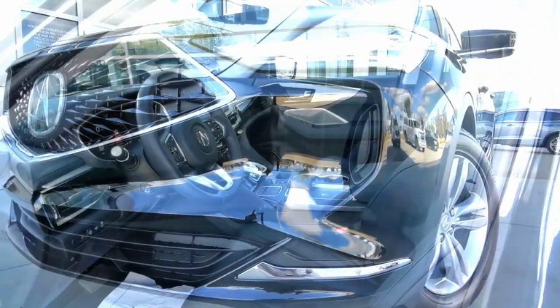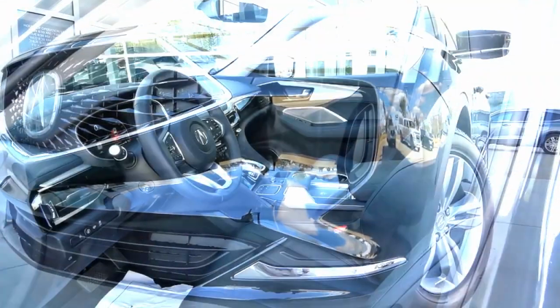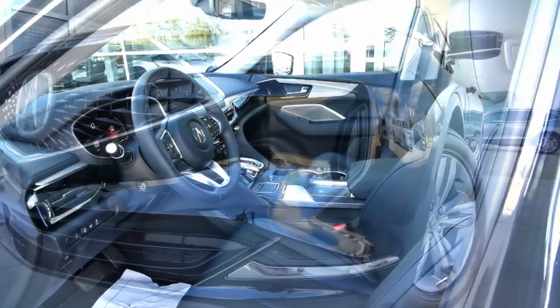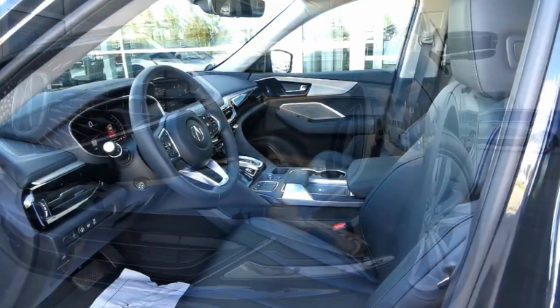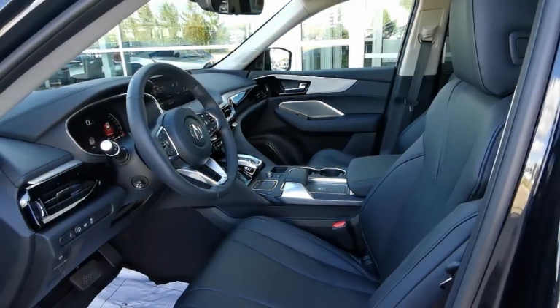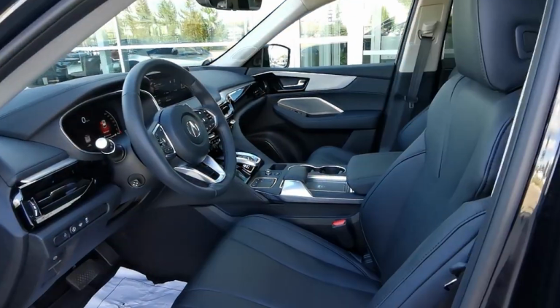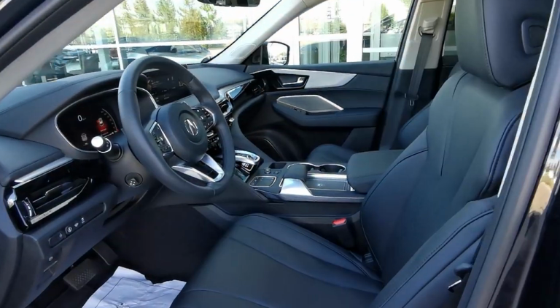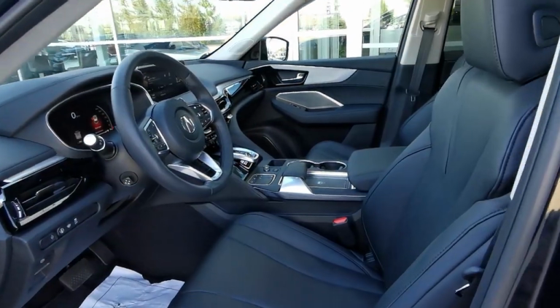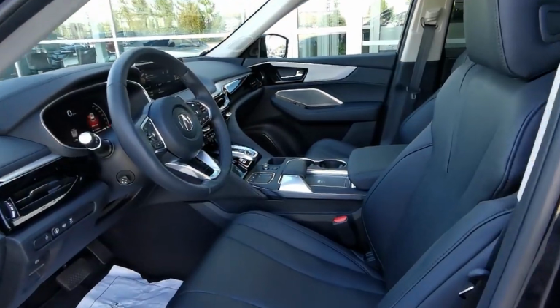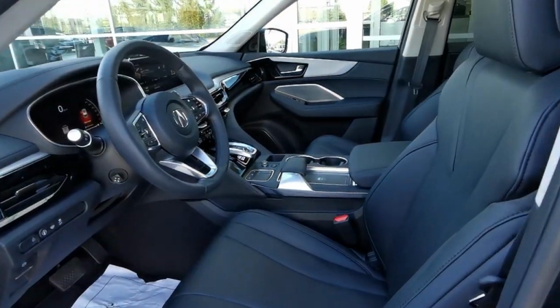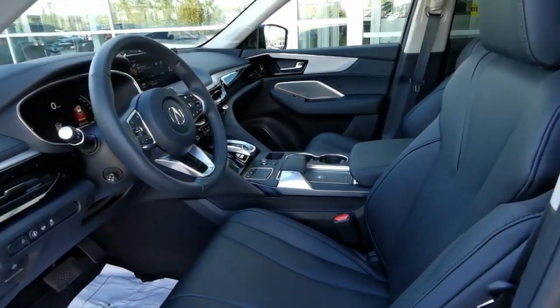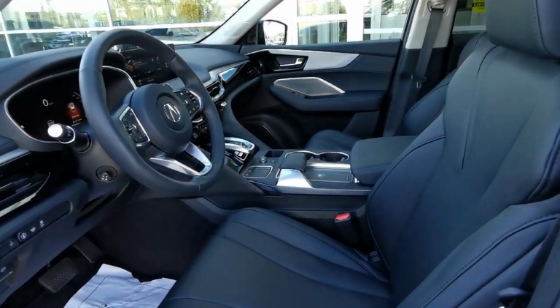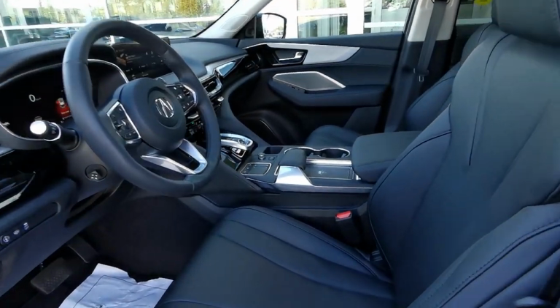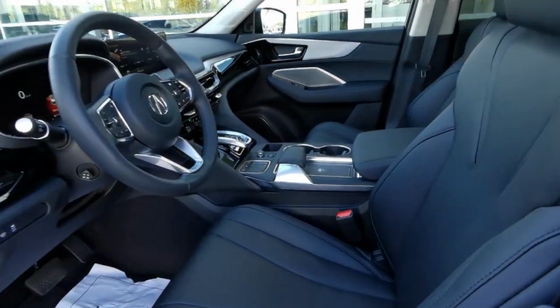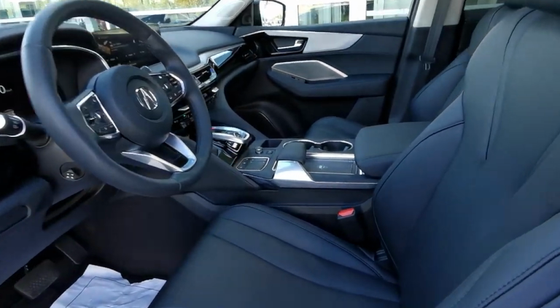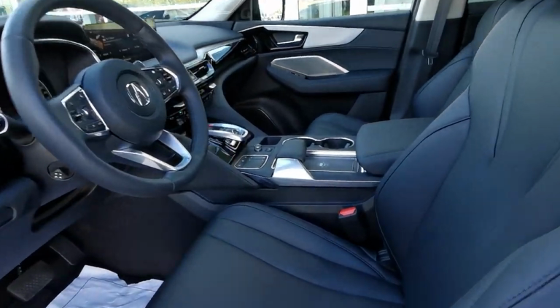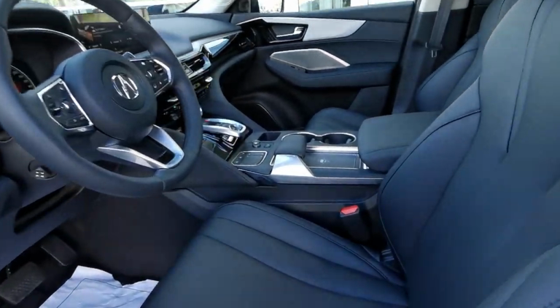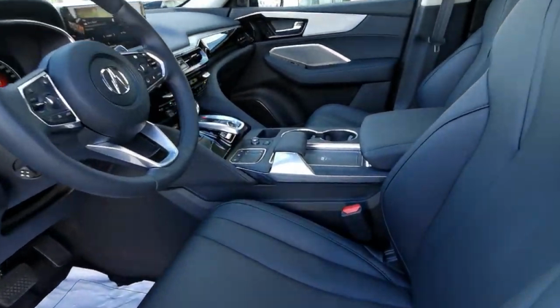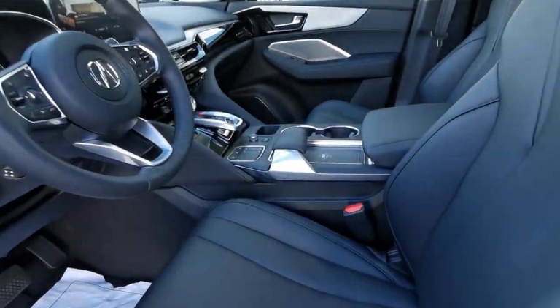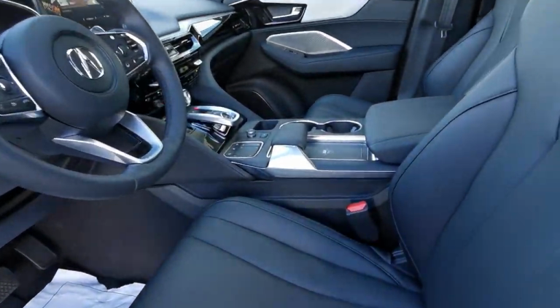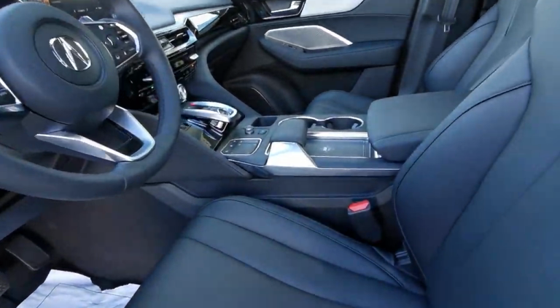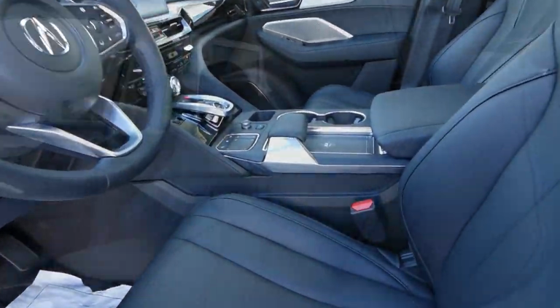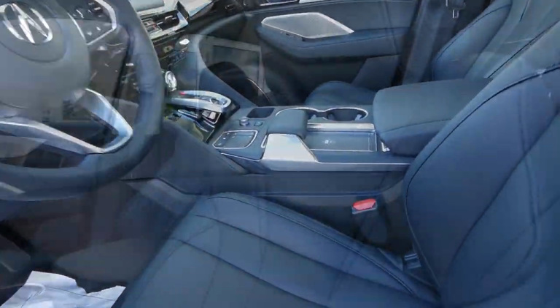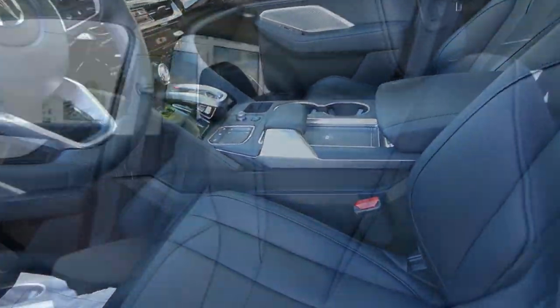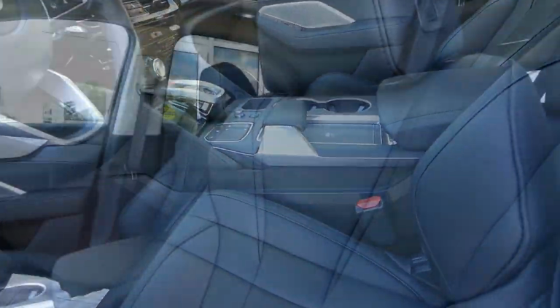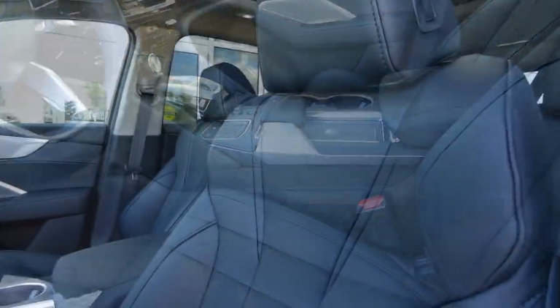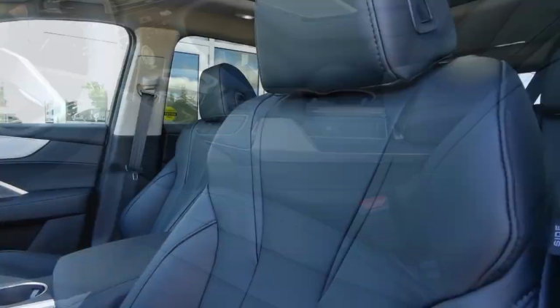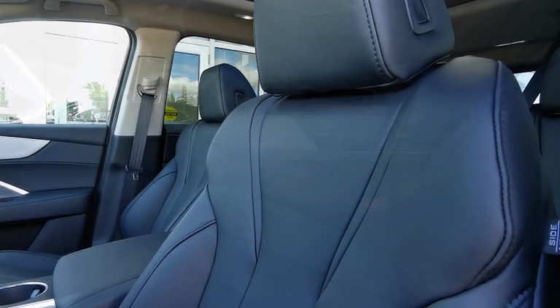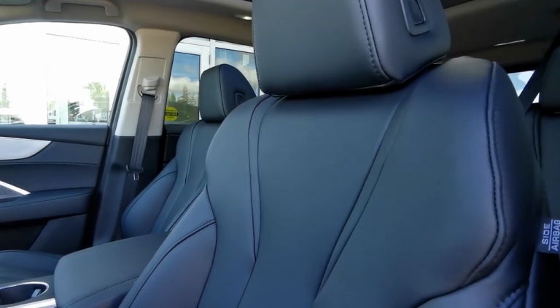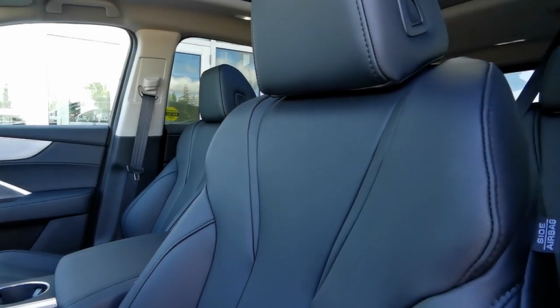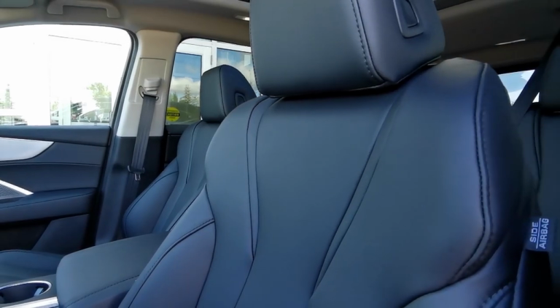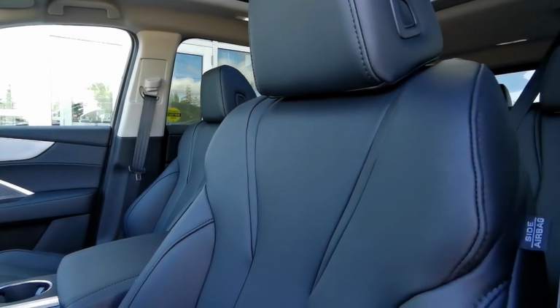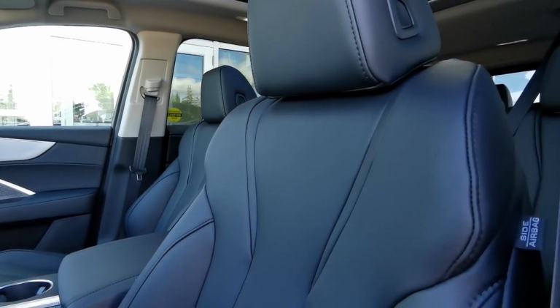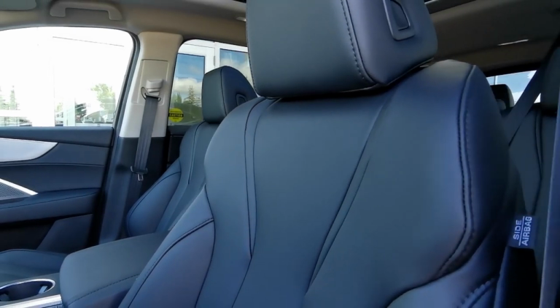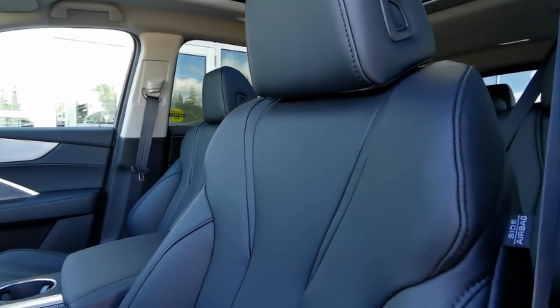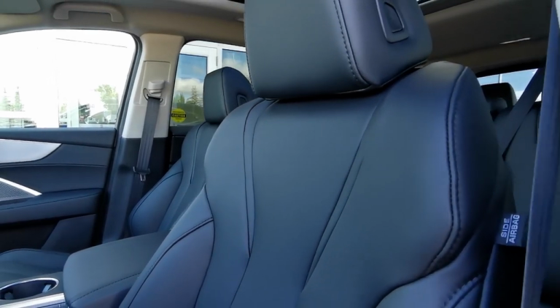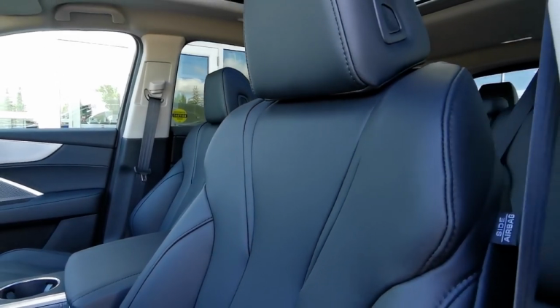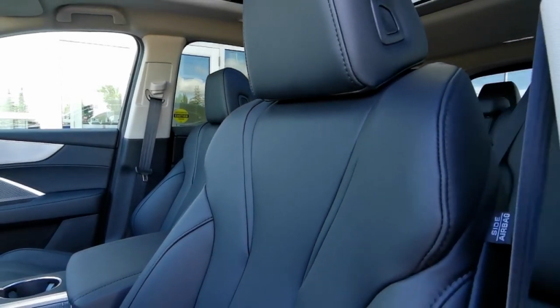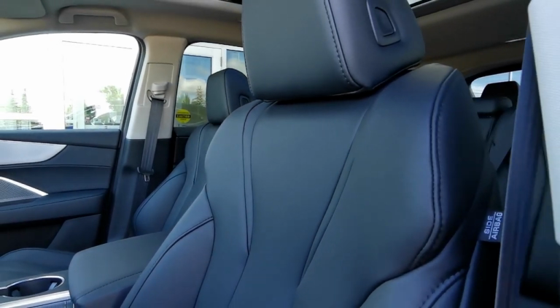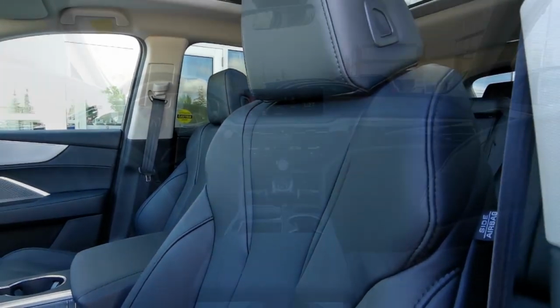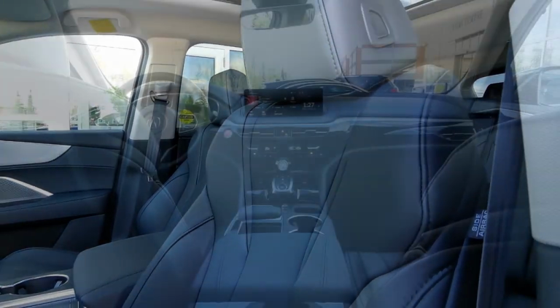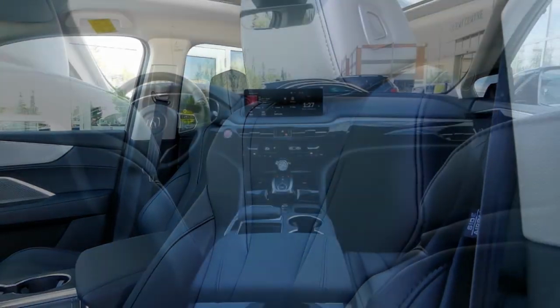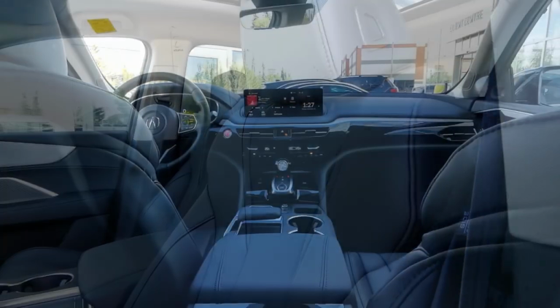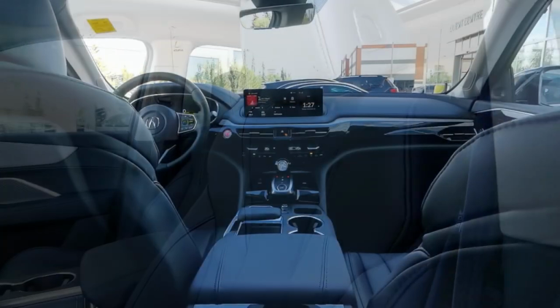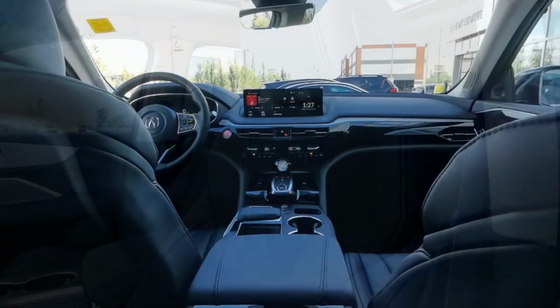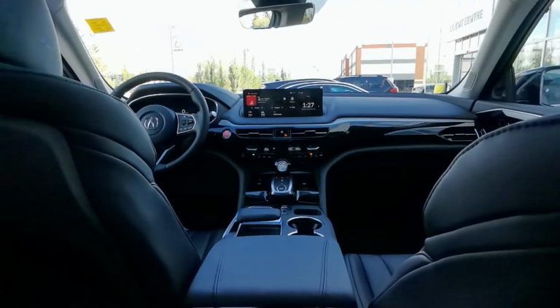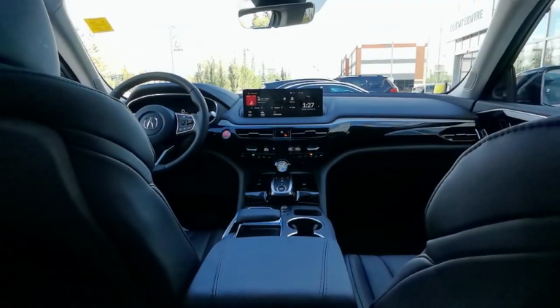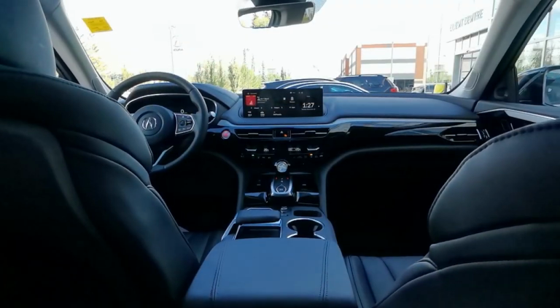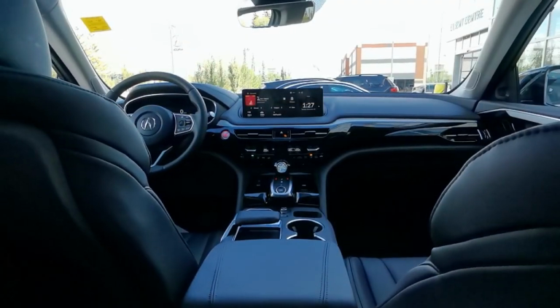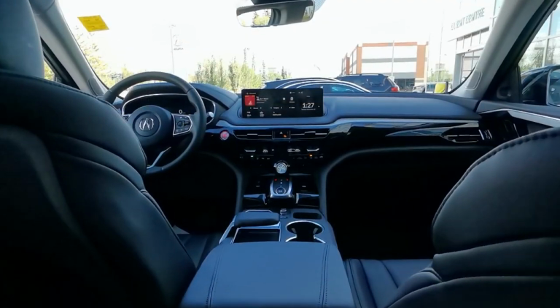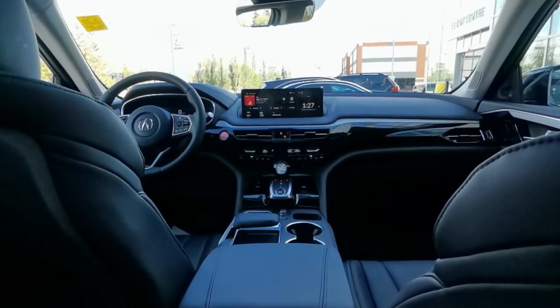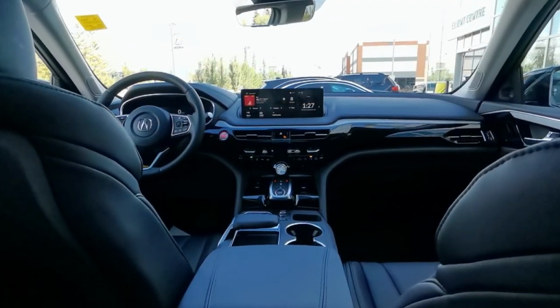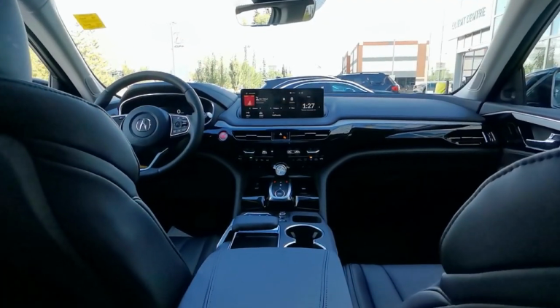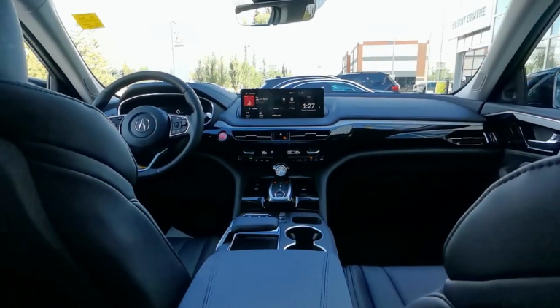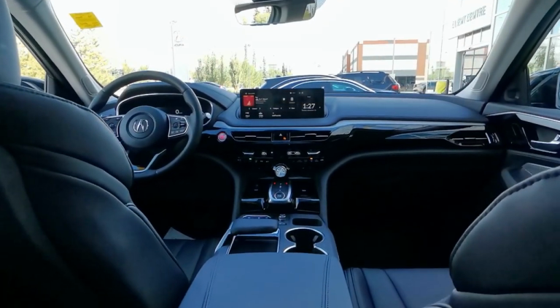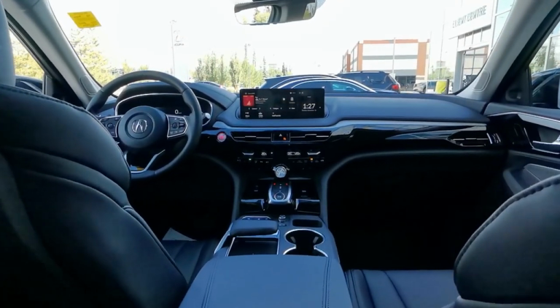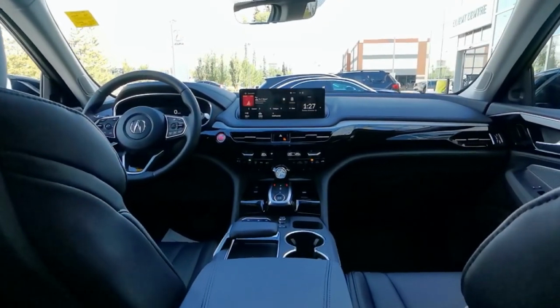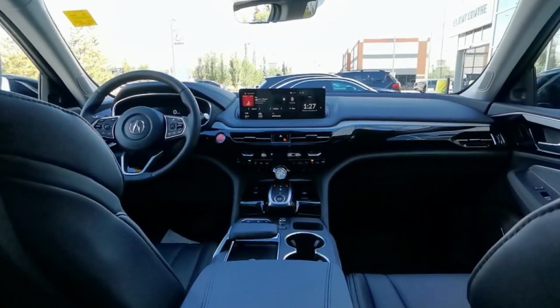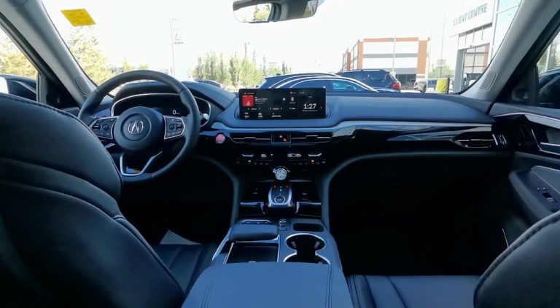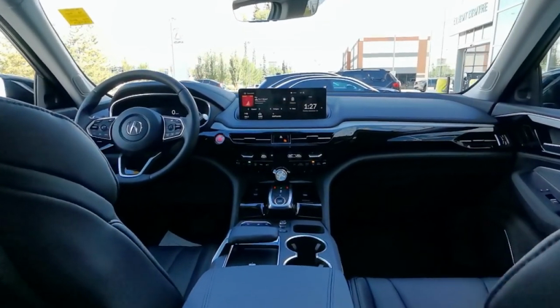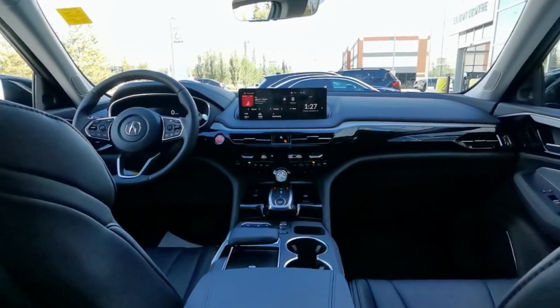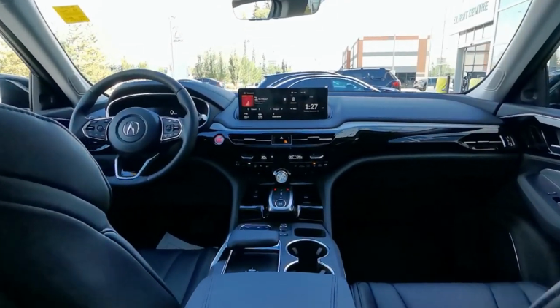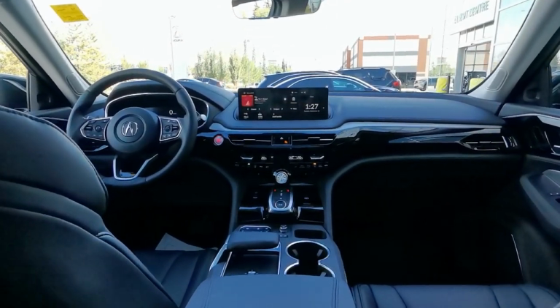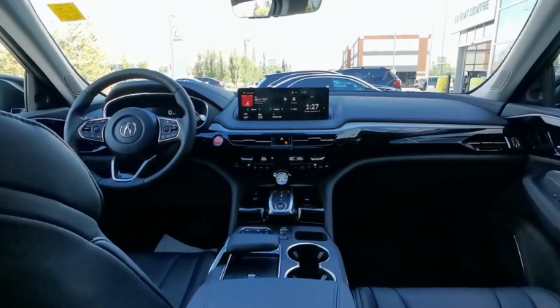Style is also evident in the cabin with premium leatherette seating surfaces, leather-wrapped steering wheel, and metal-look accents.